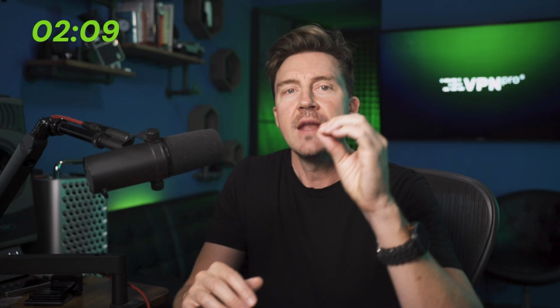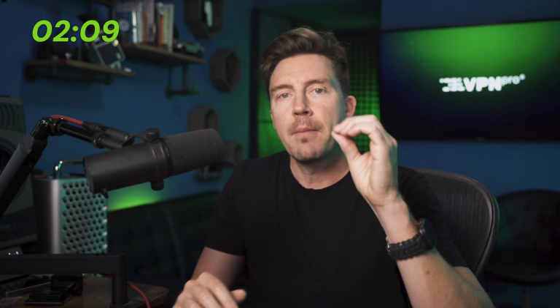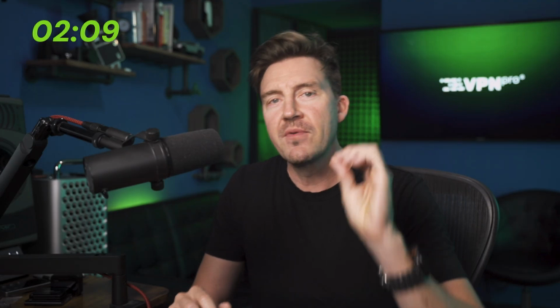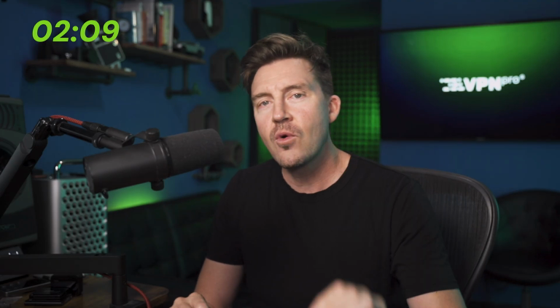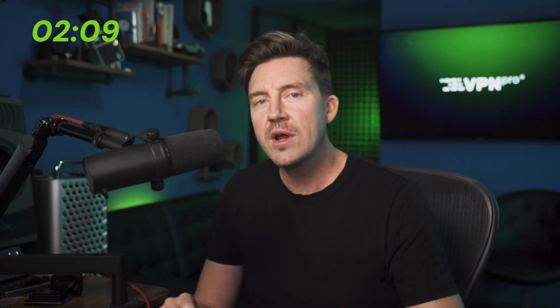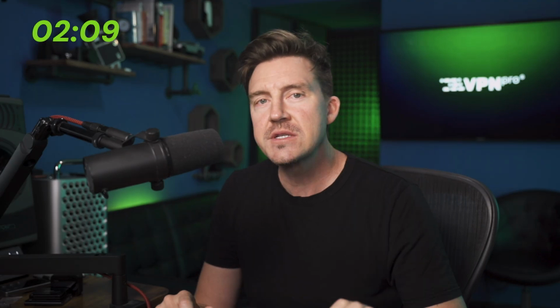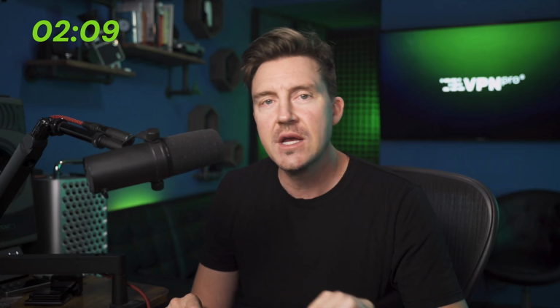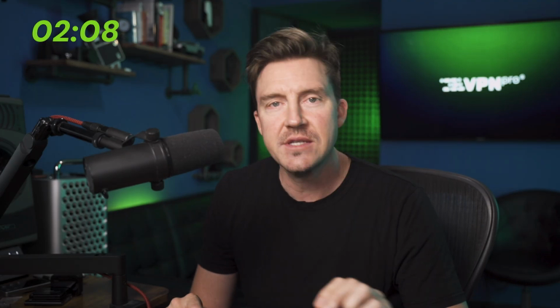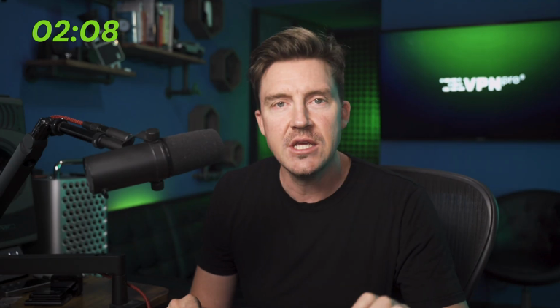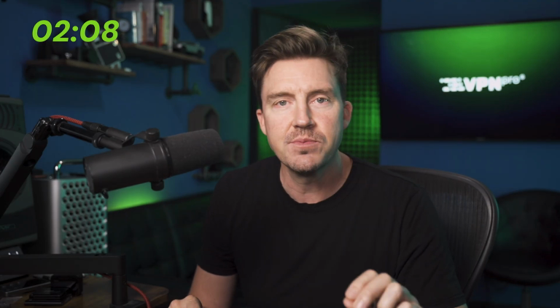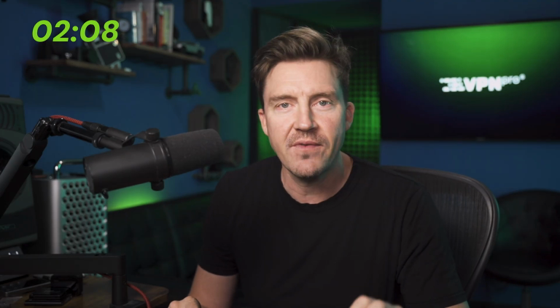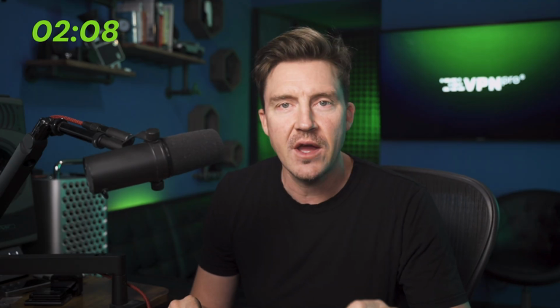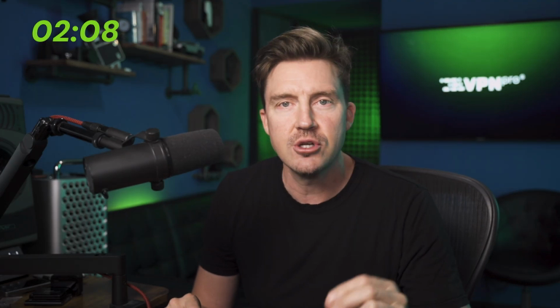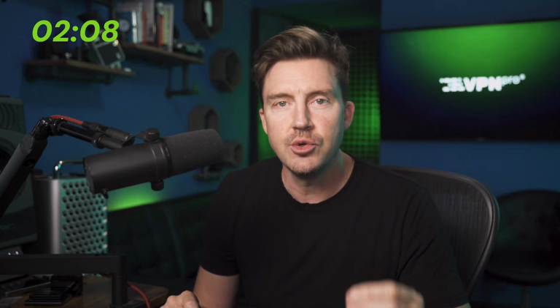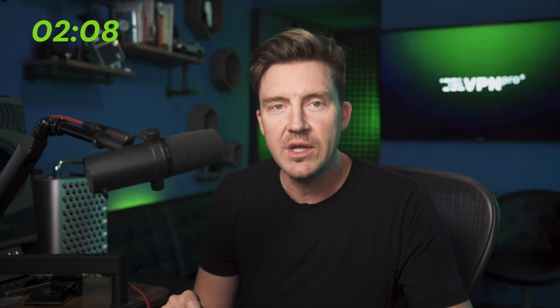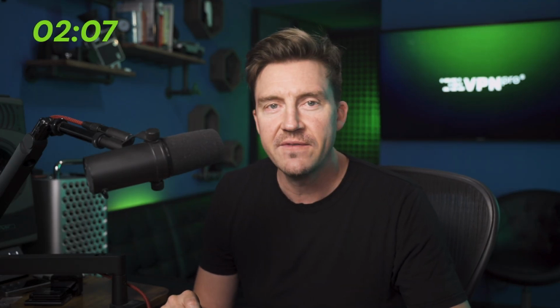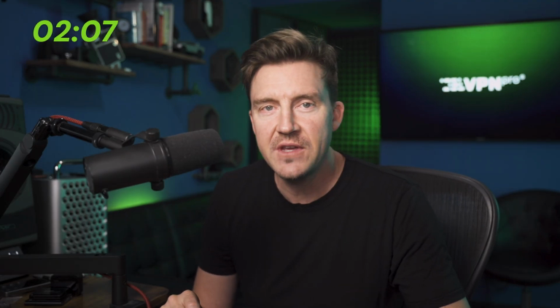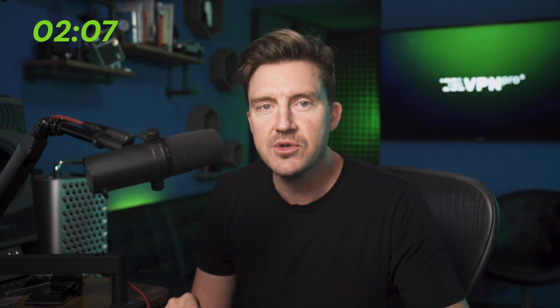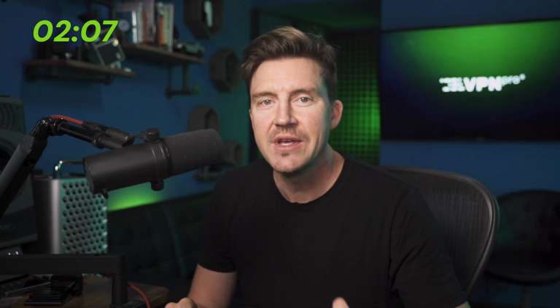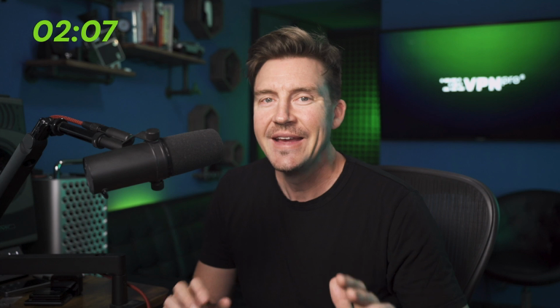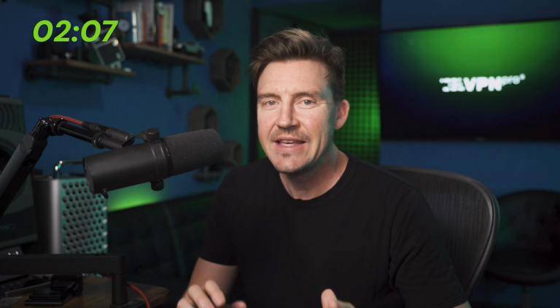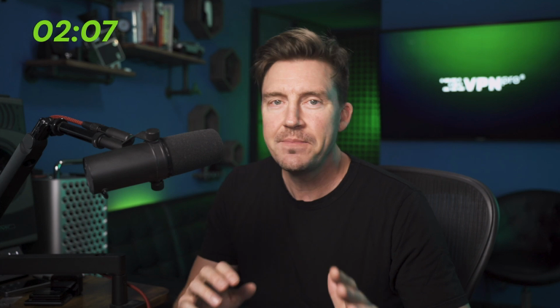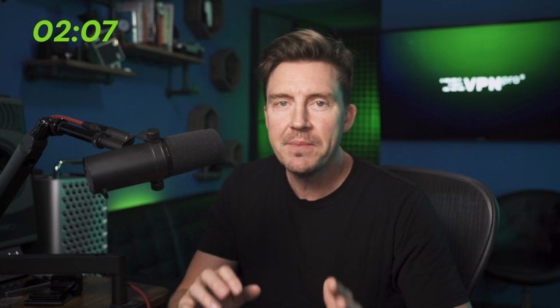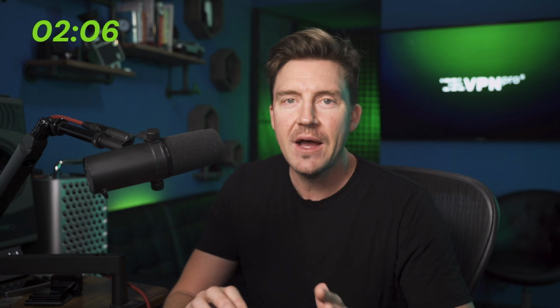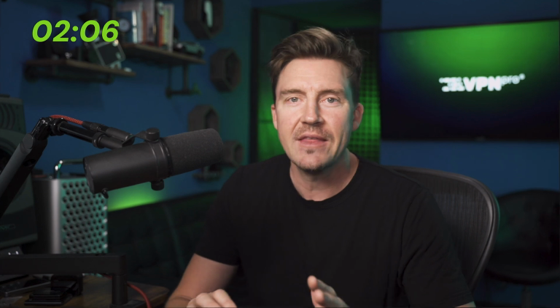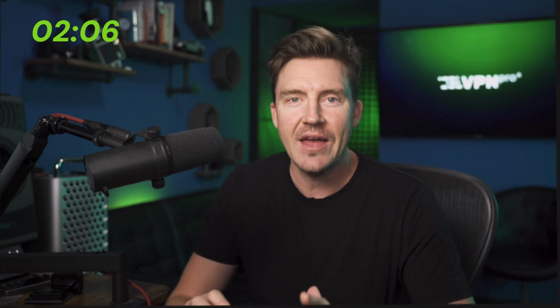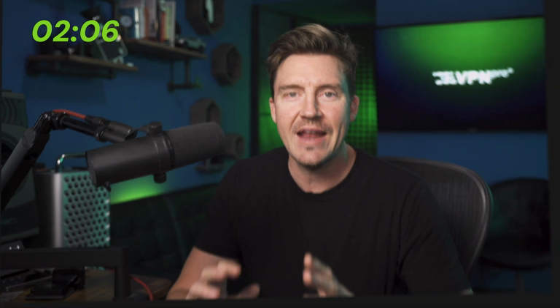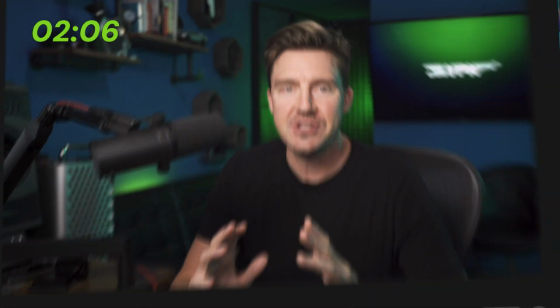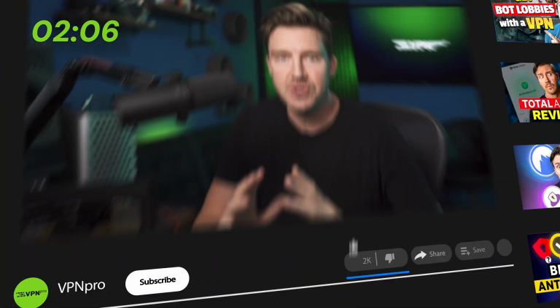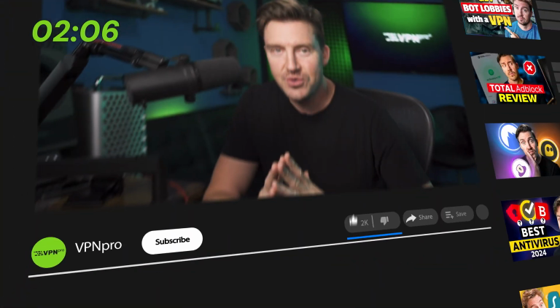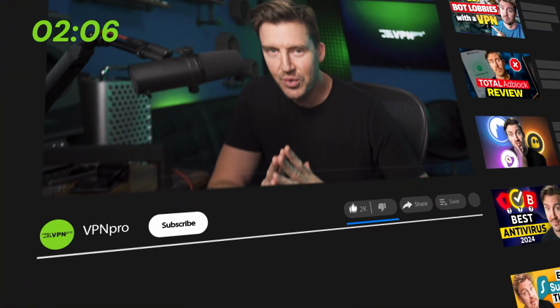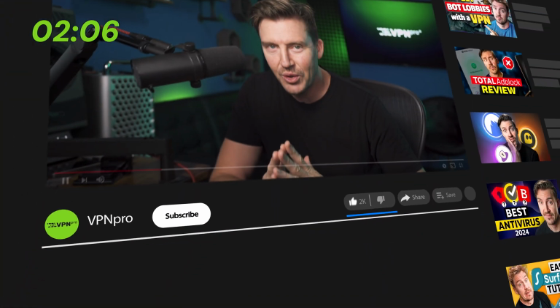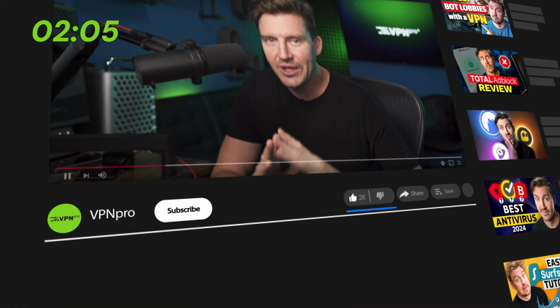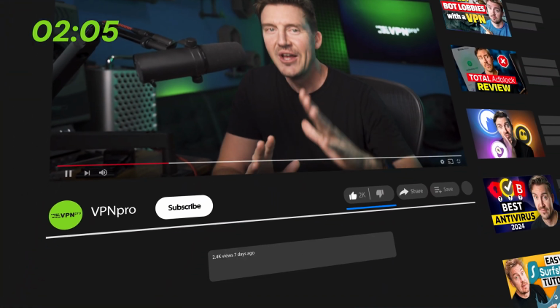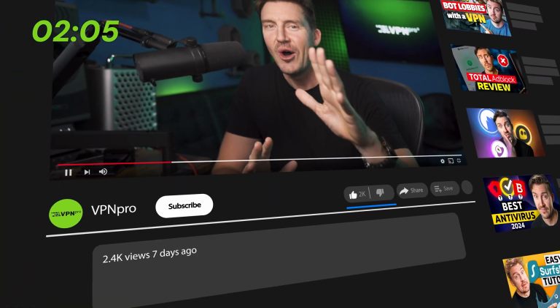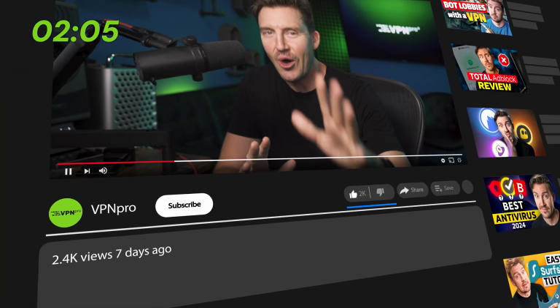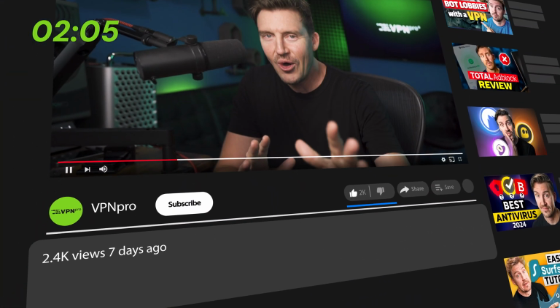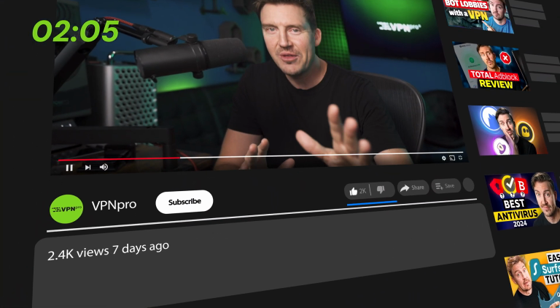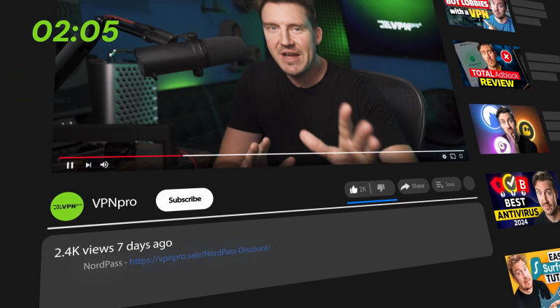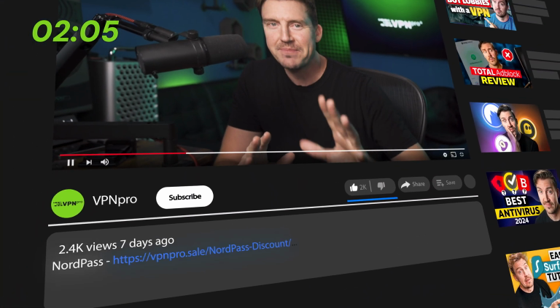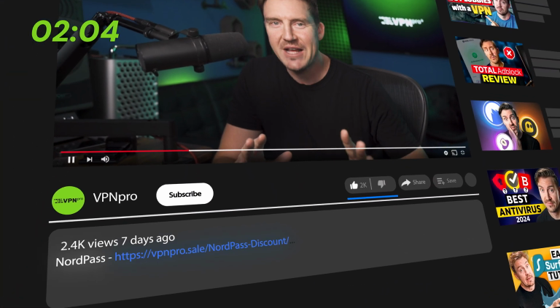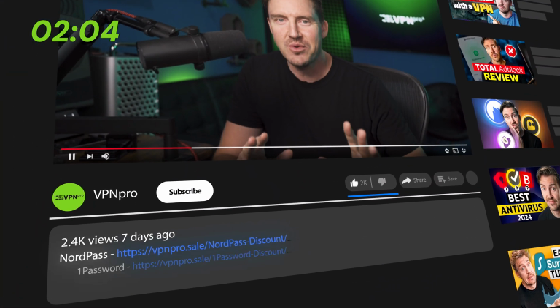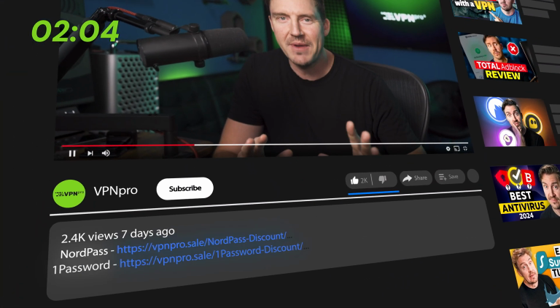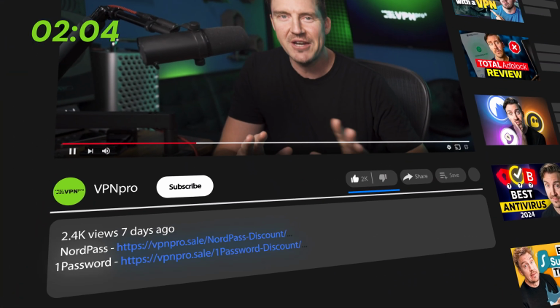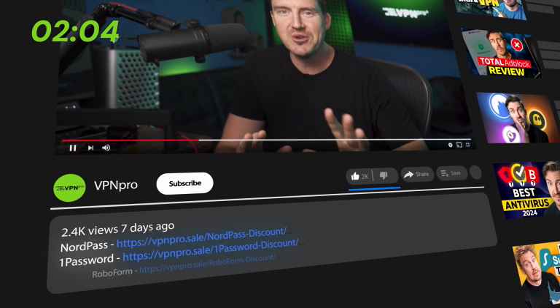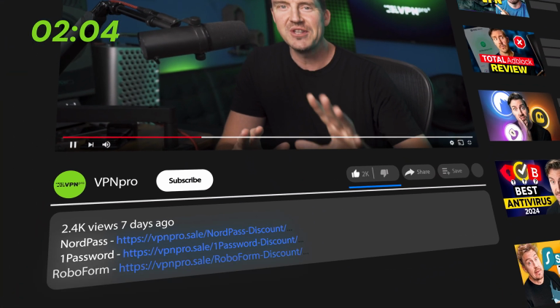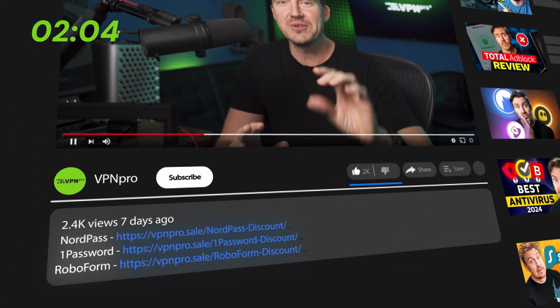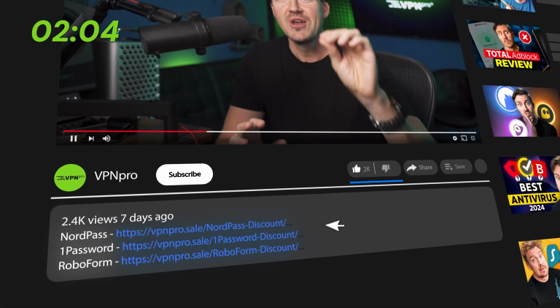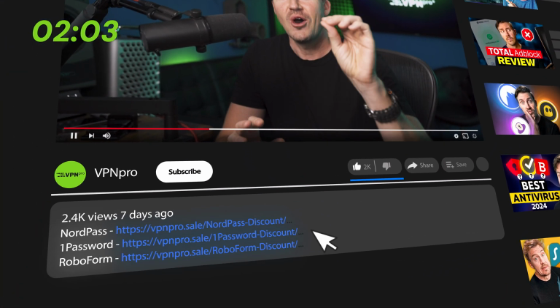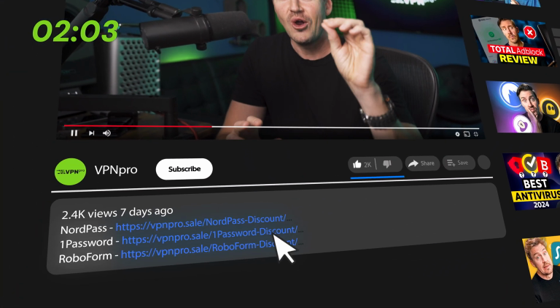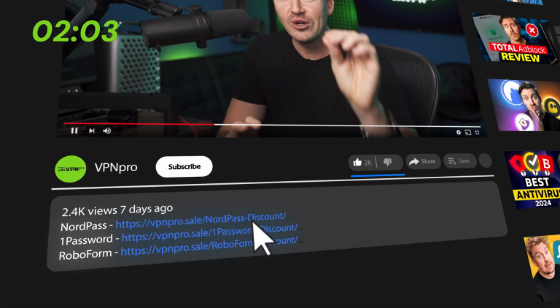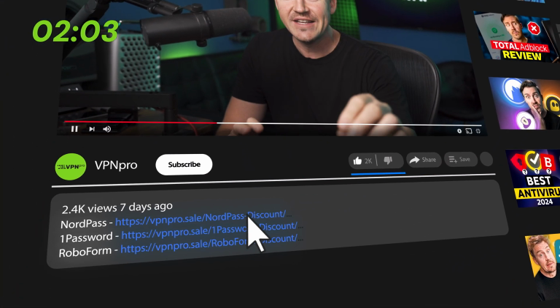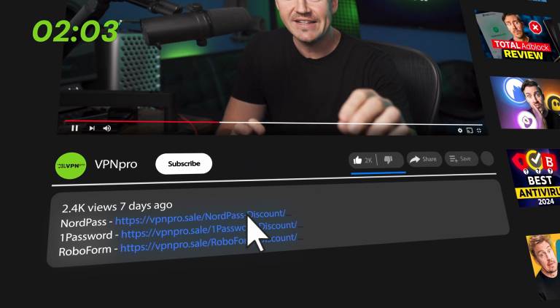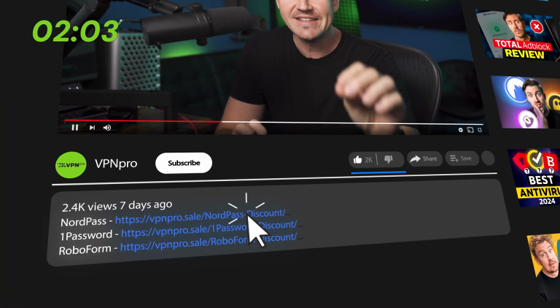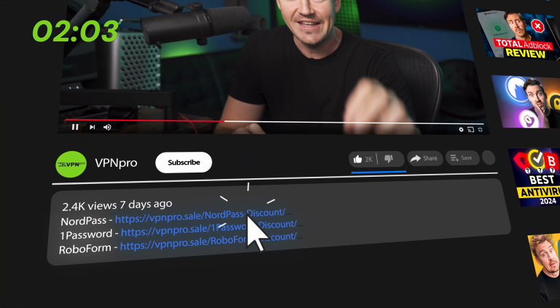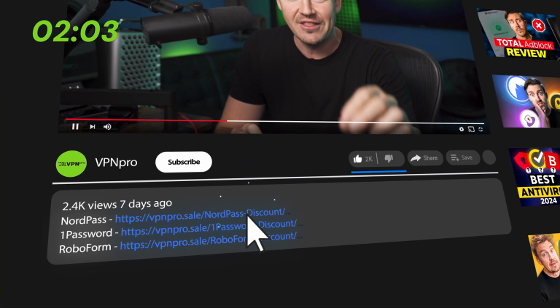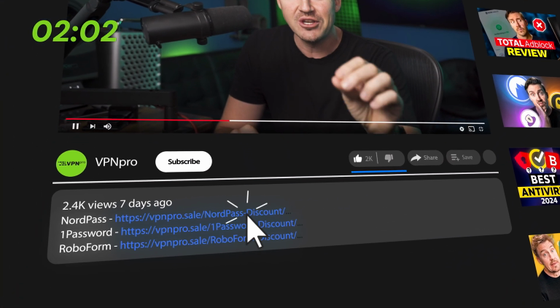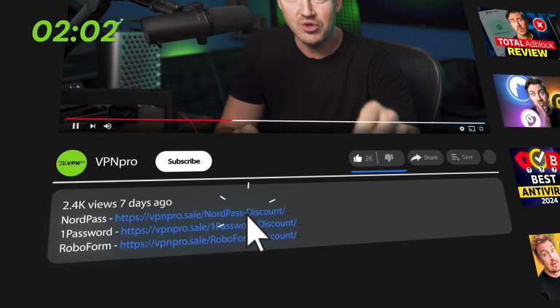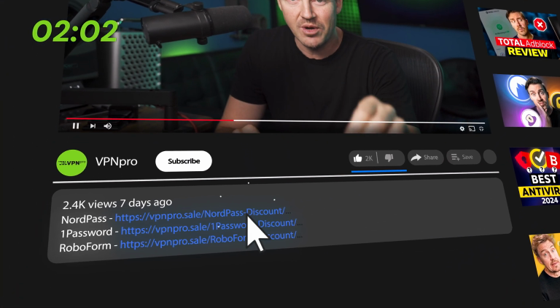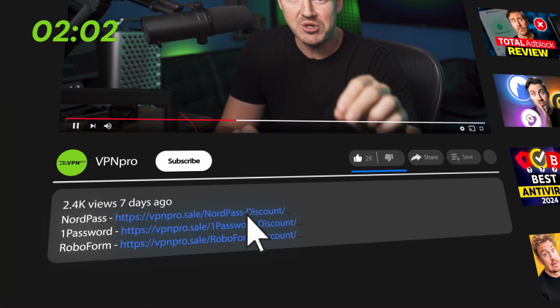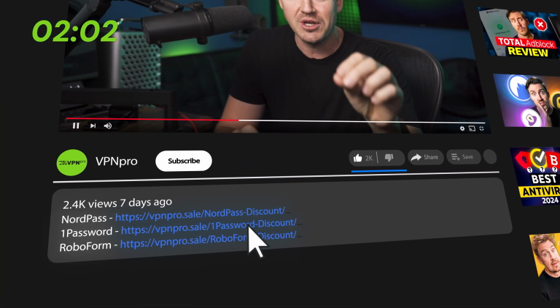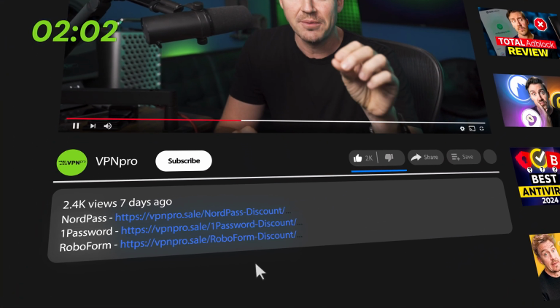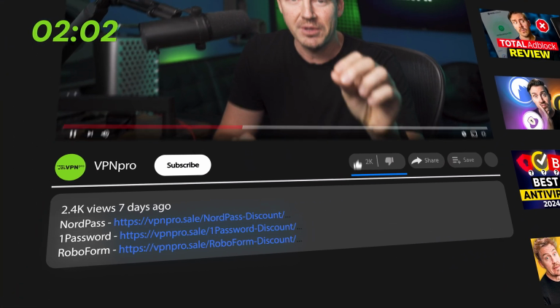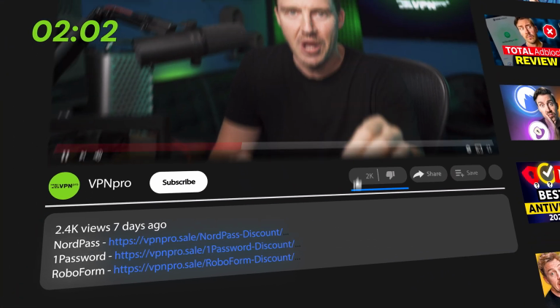Before I discuss each provider's unique features, keep in mind that, as usual, all the best password manager deals are linked in the description below.